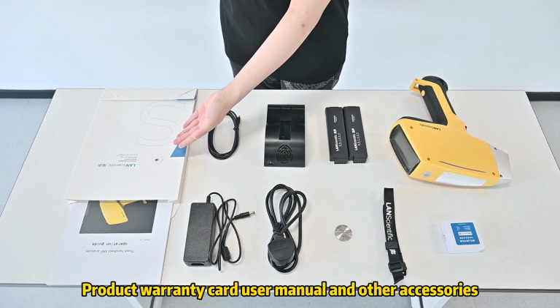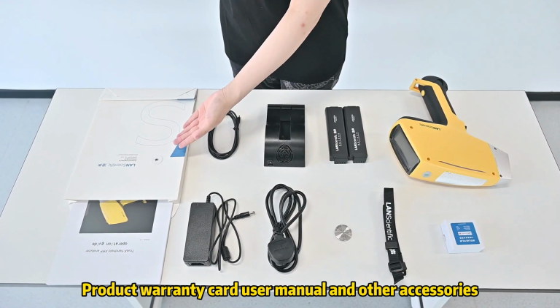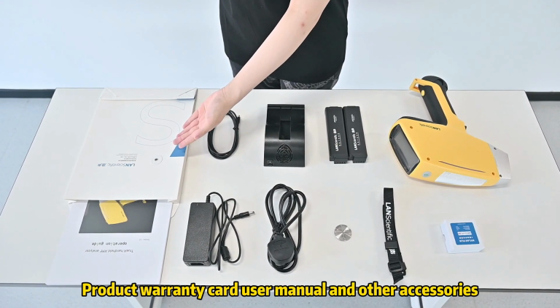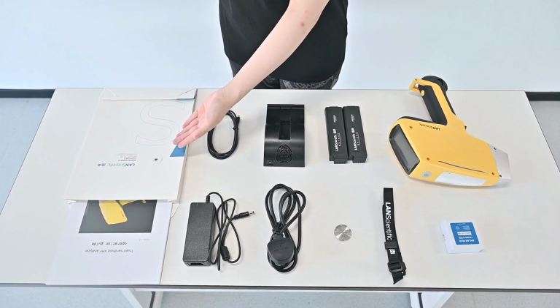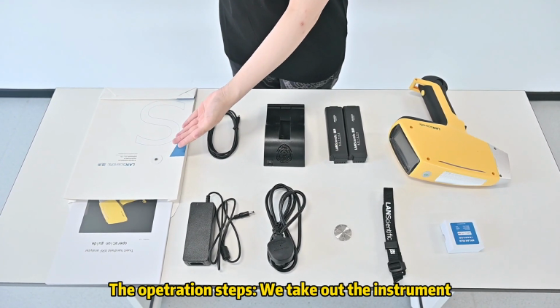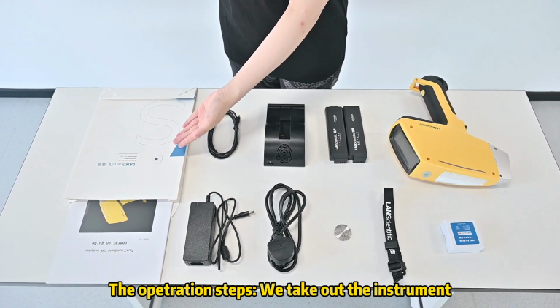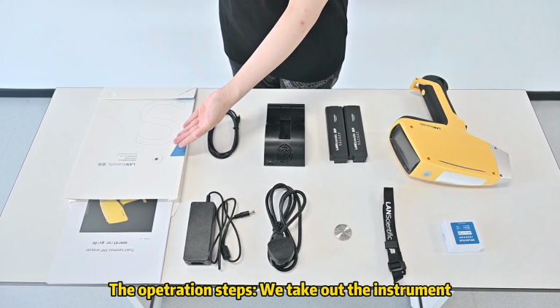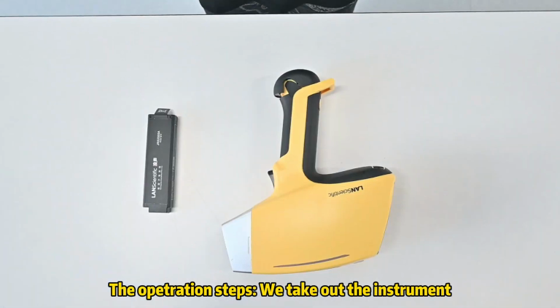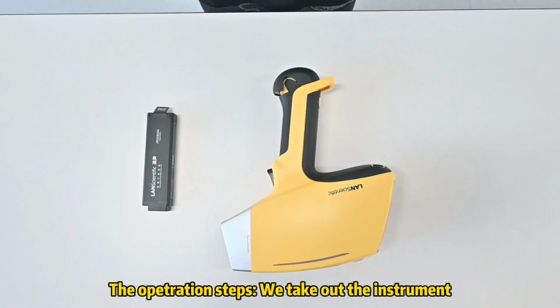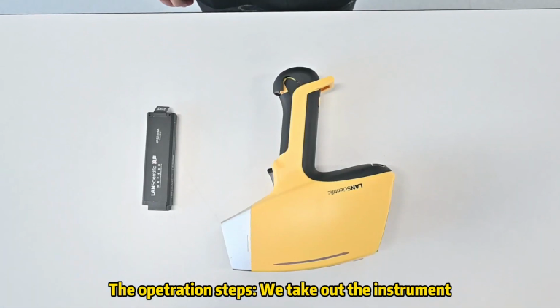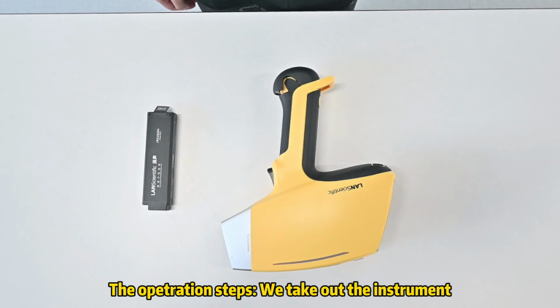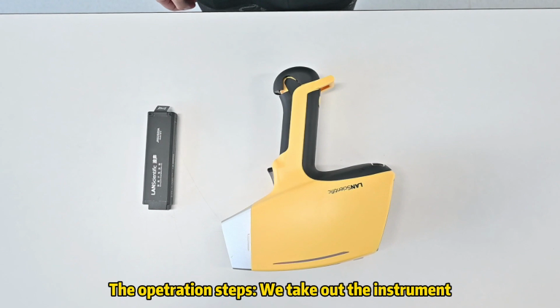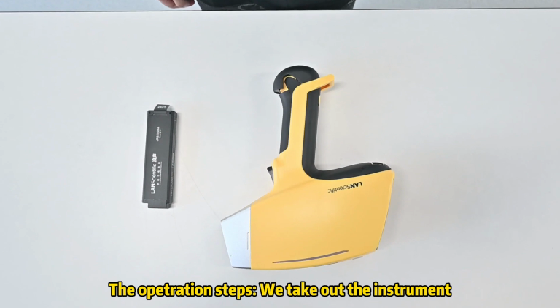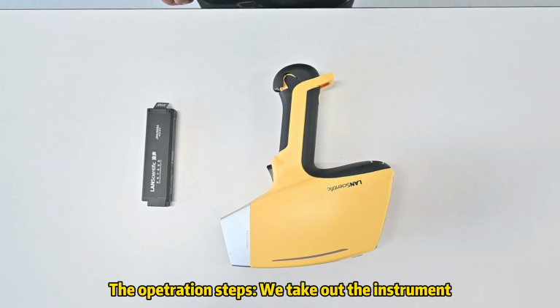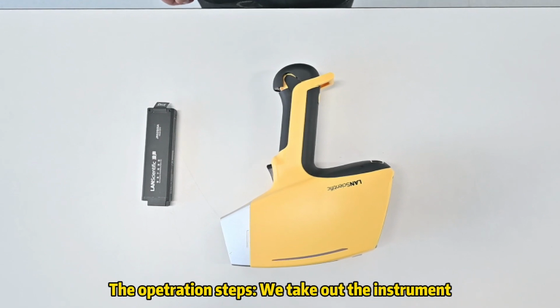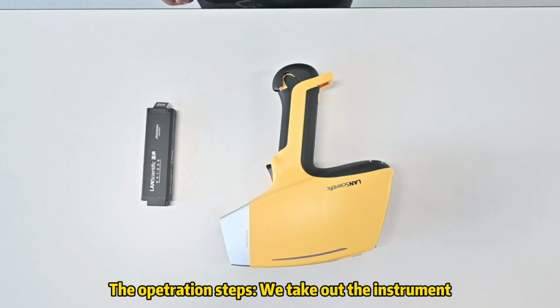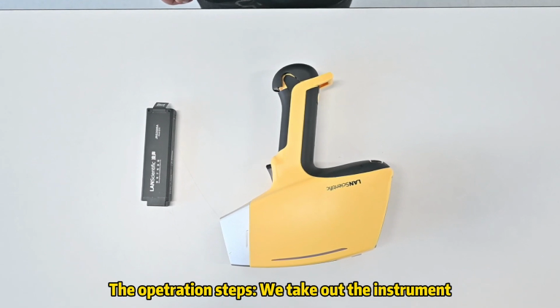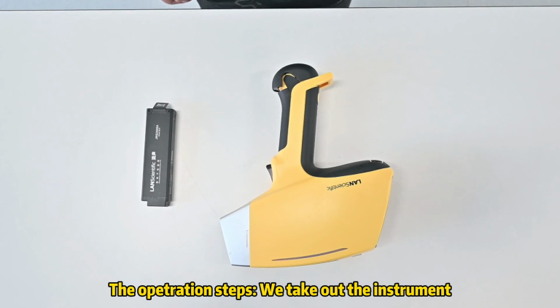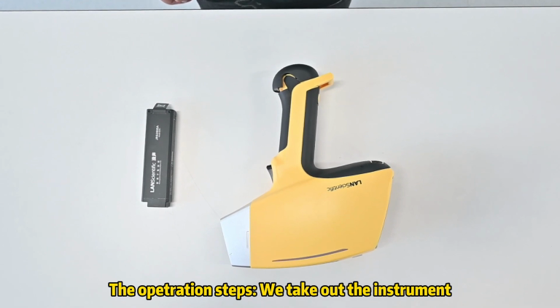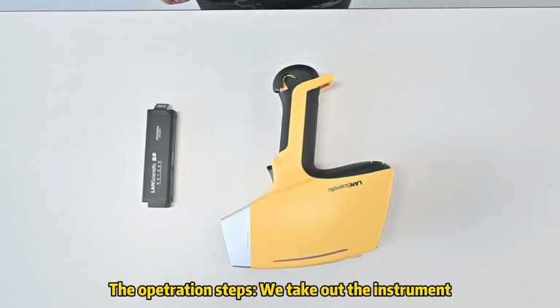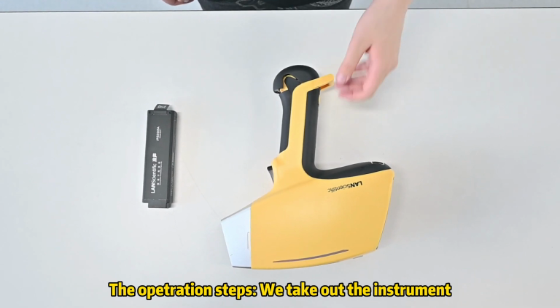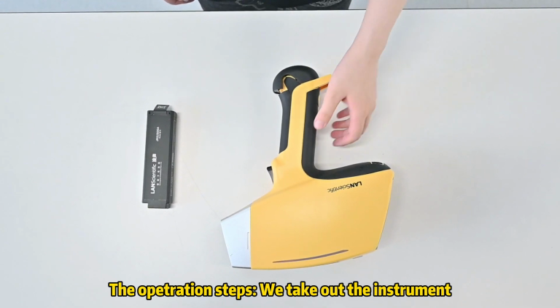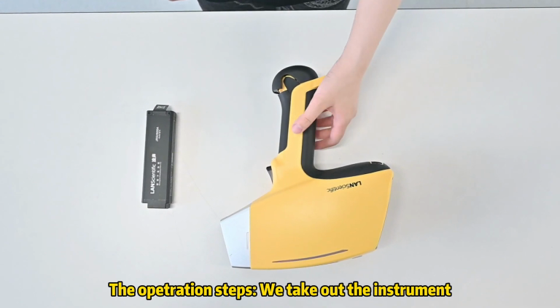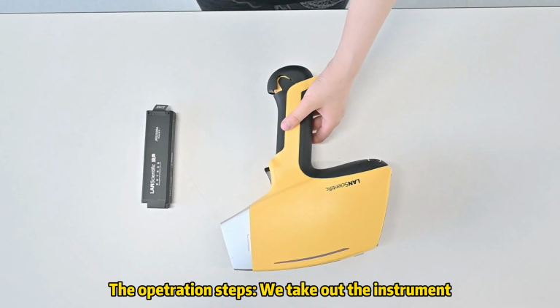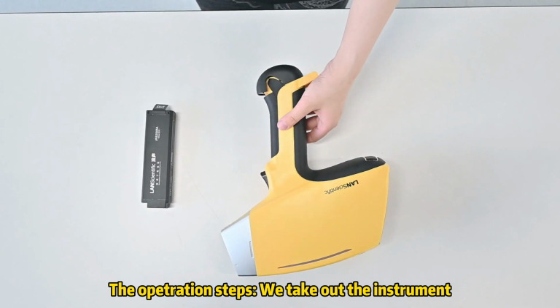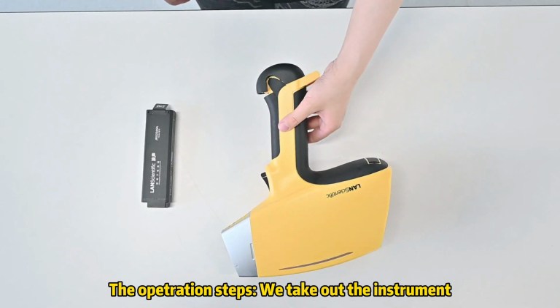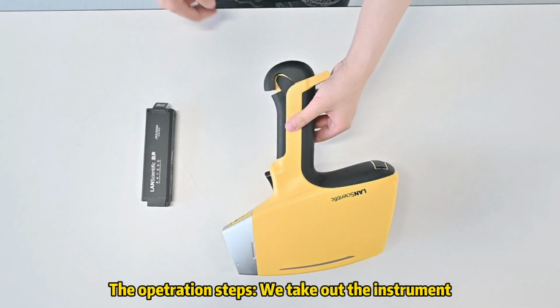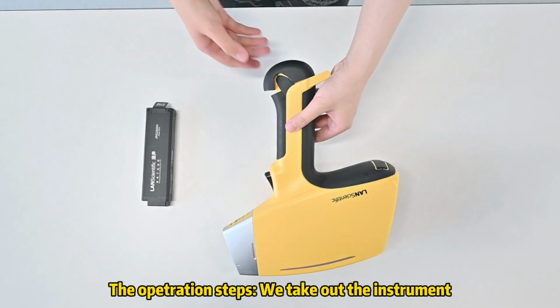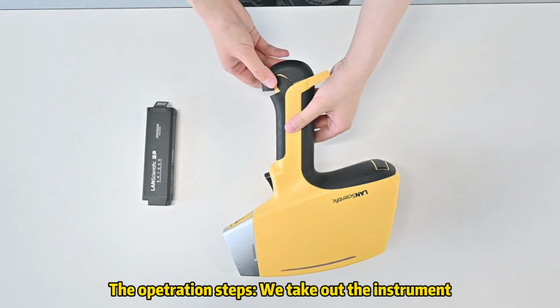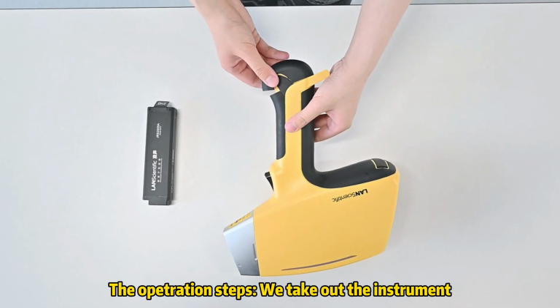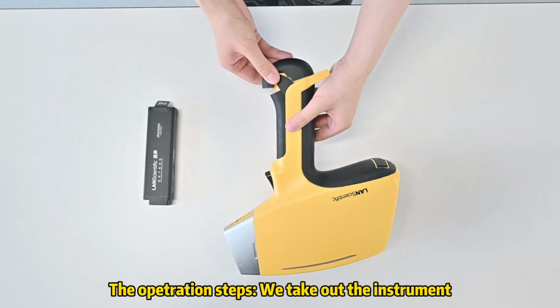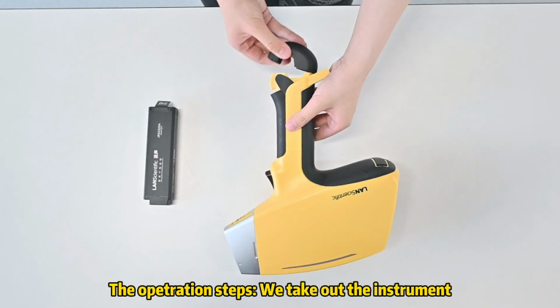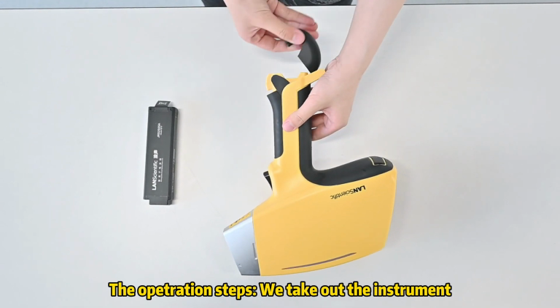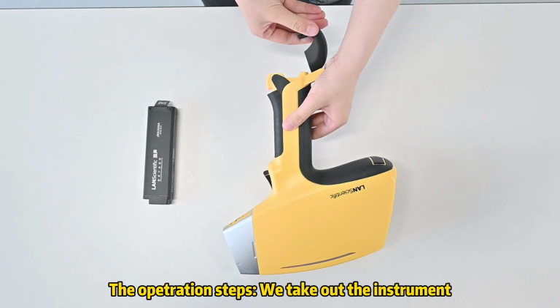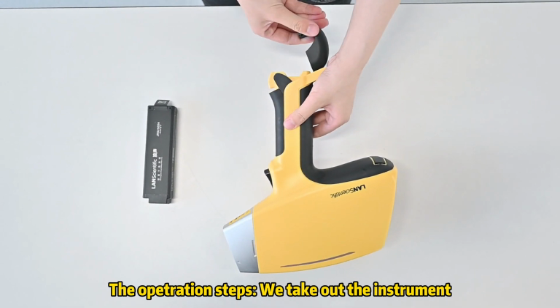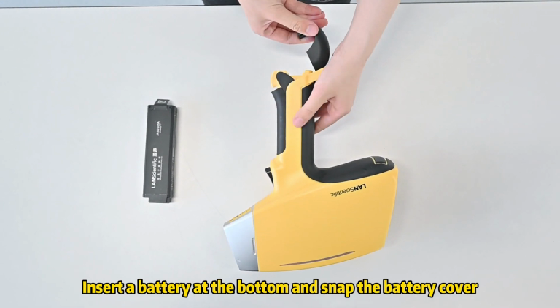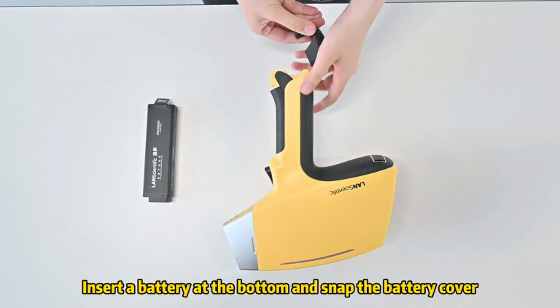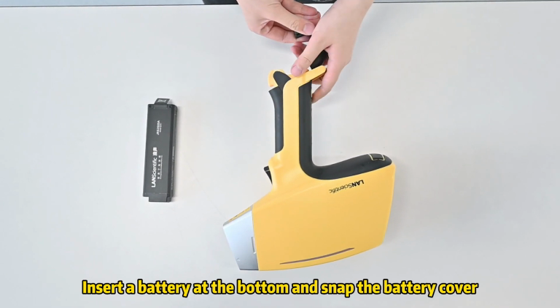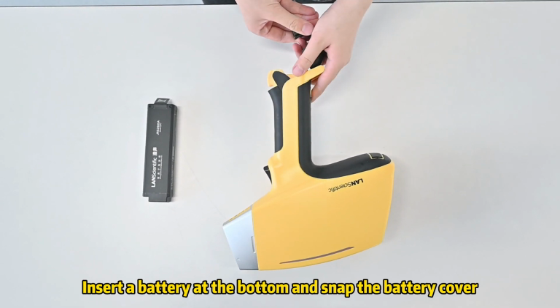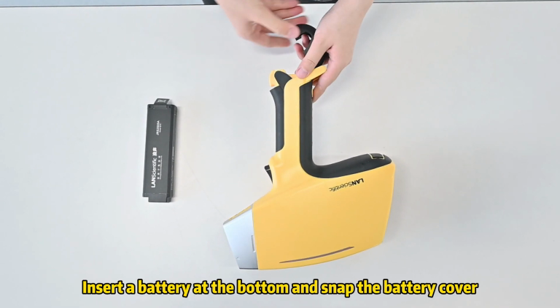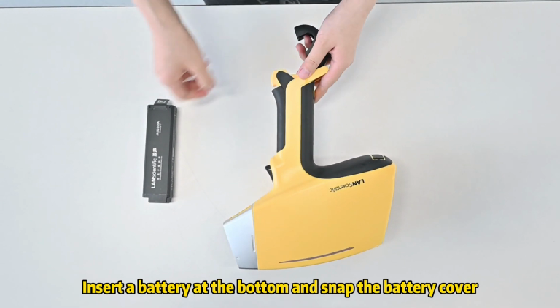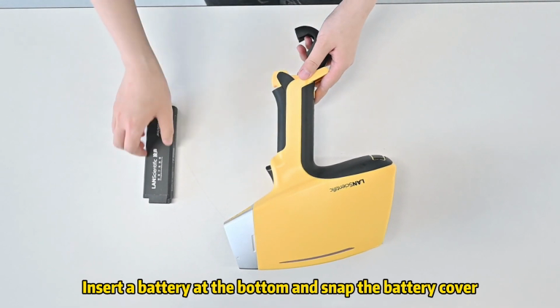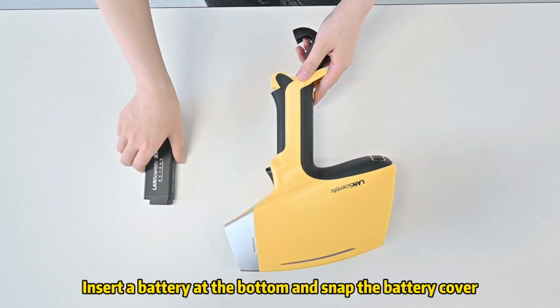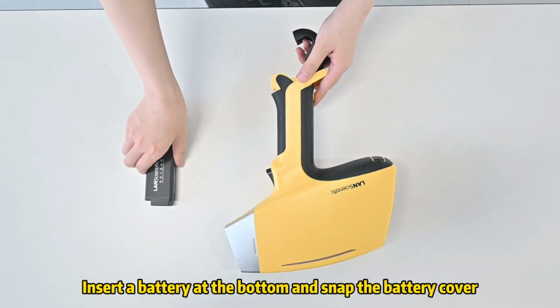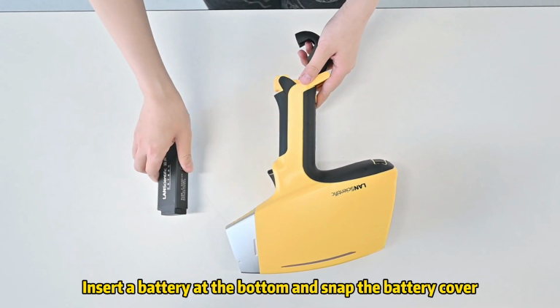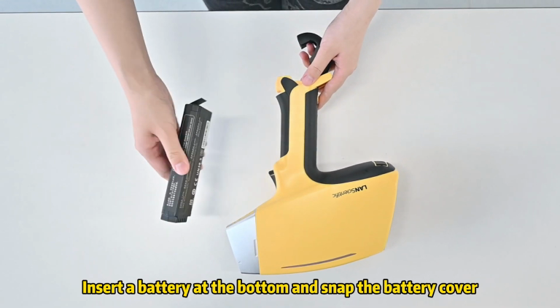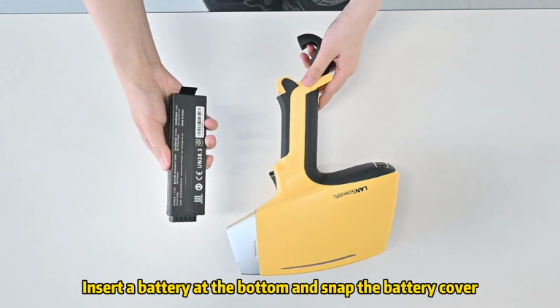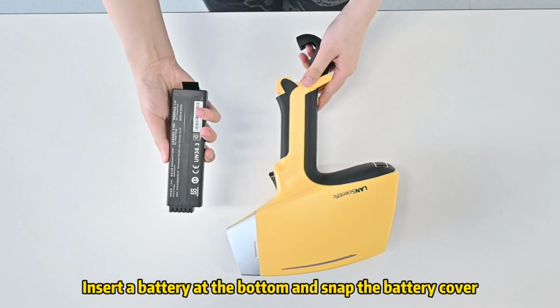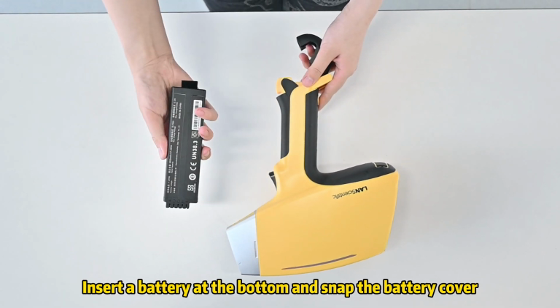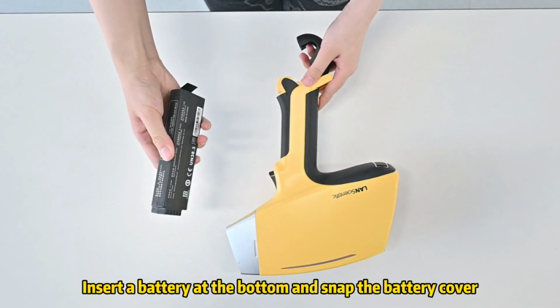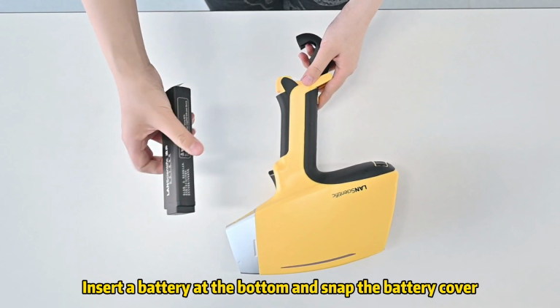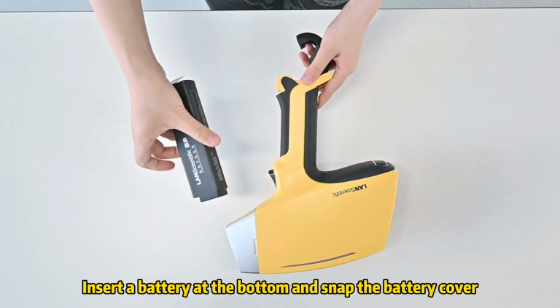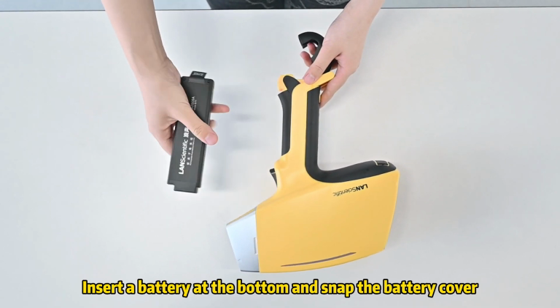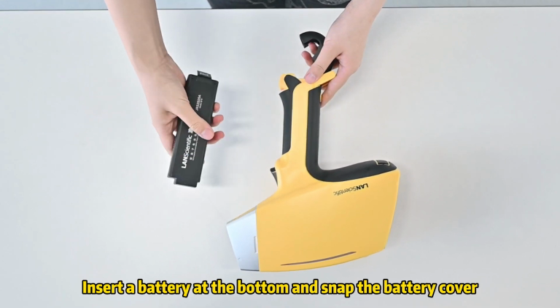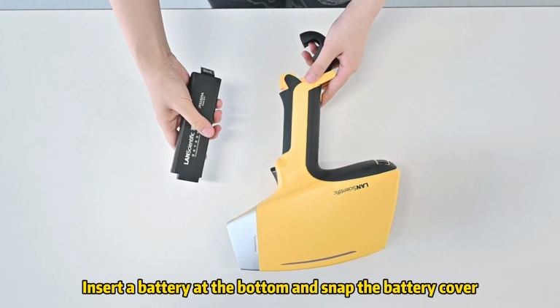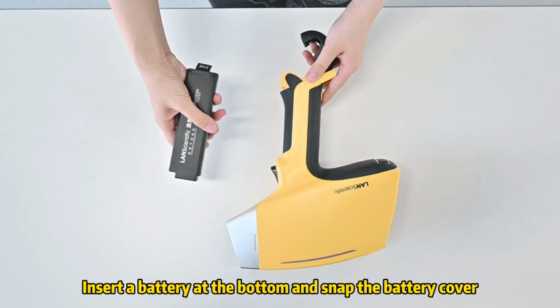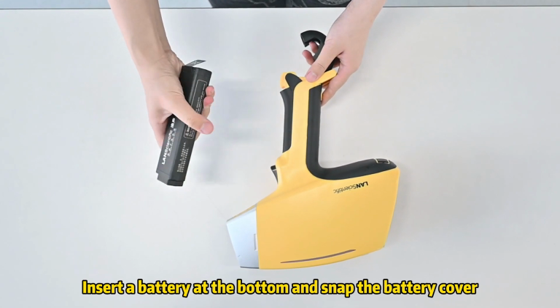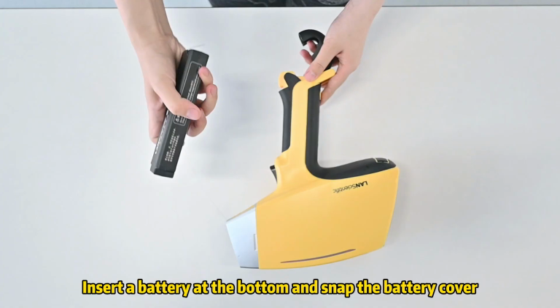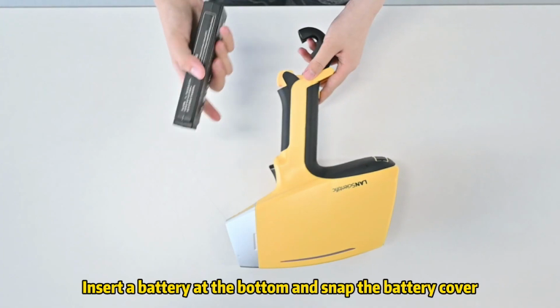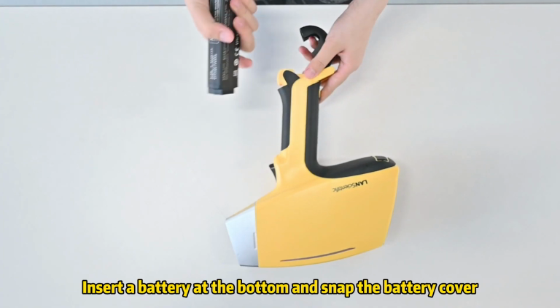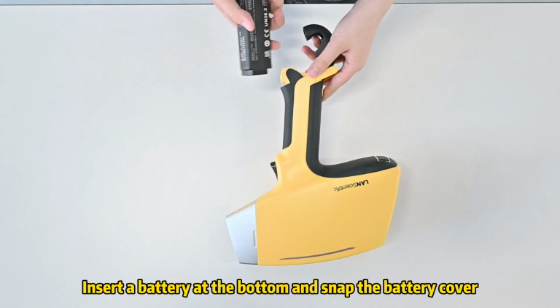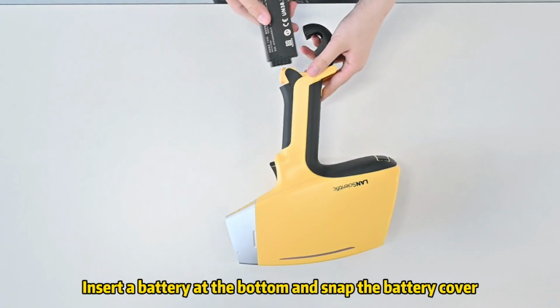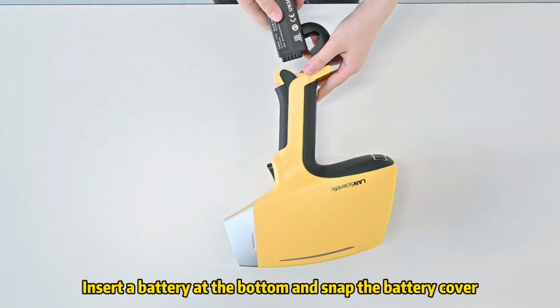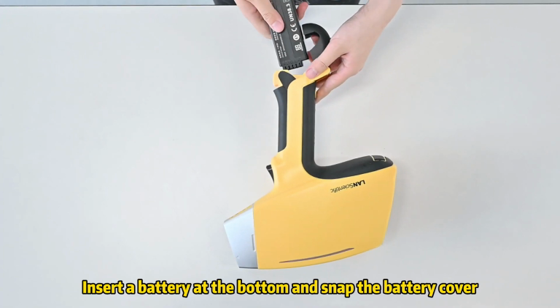The operation steps: we take out the instrument, insert a battery at the bottom, and snap the battery cover.